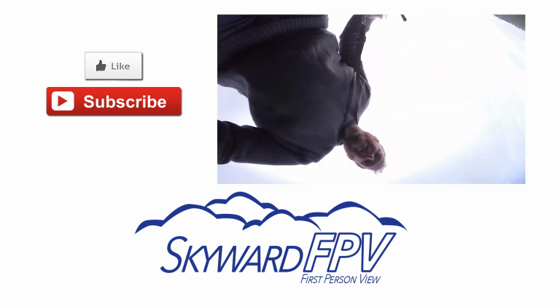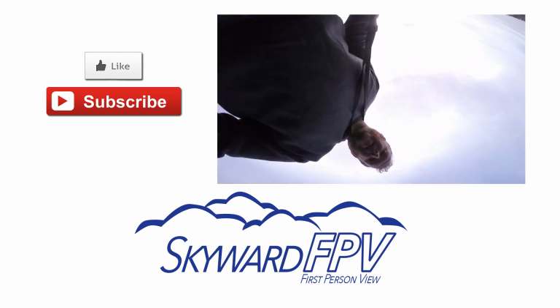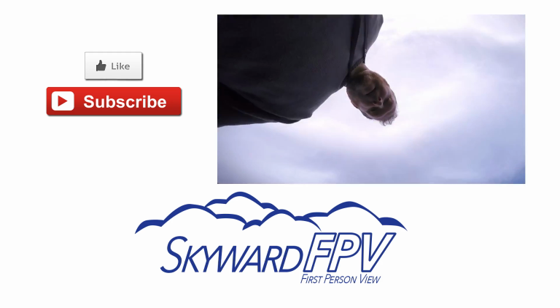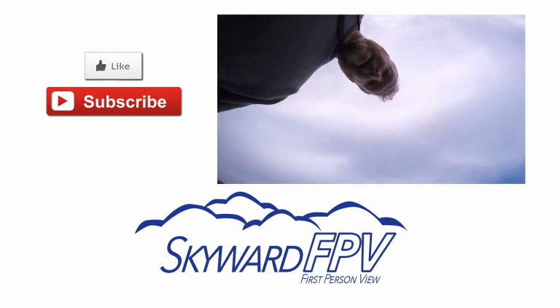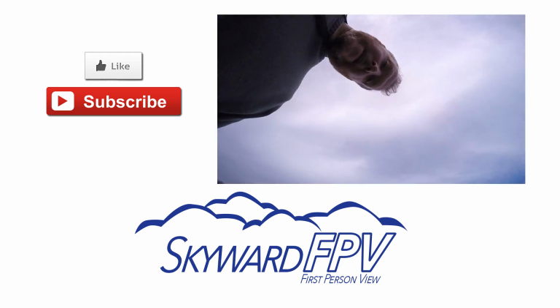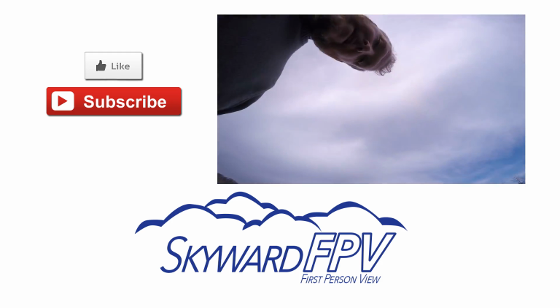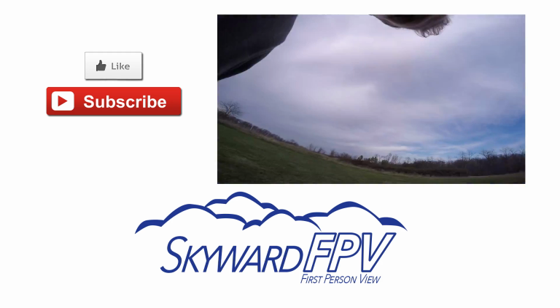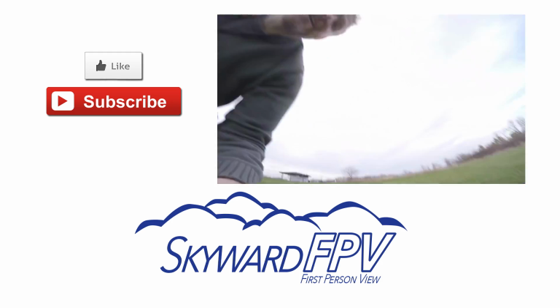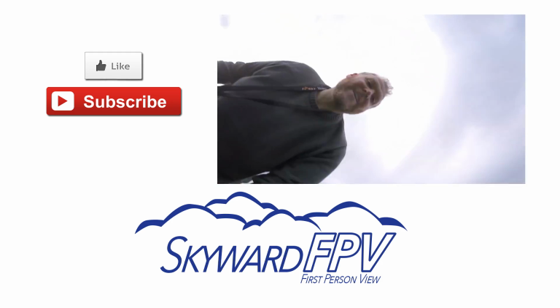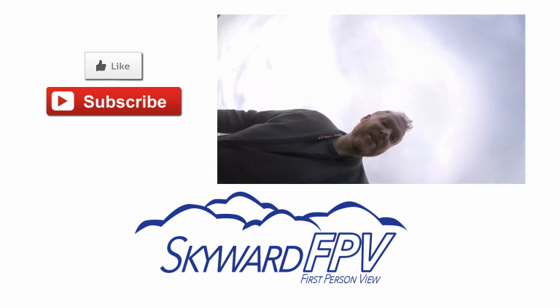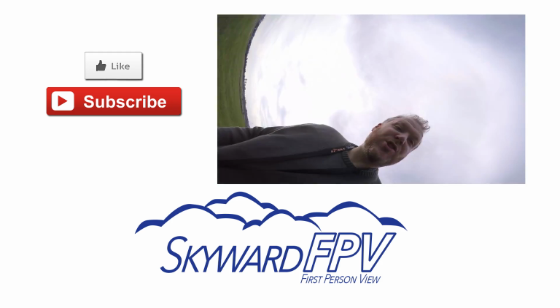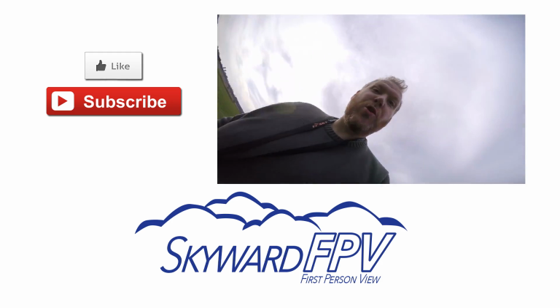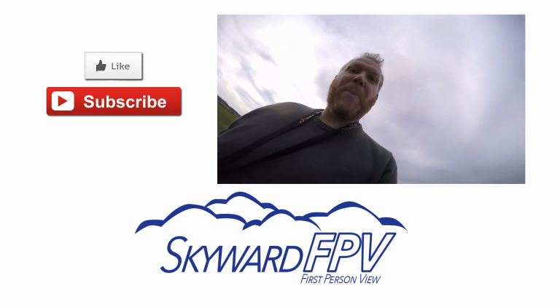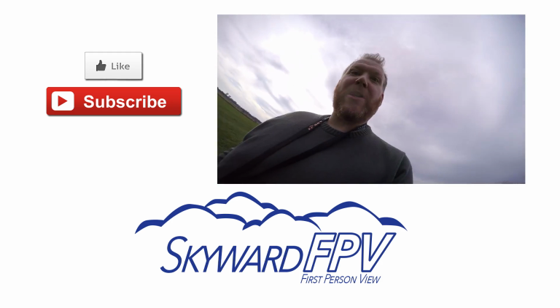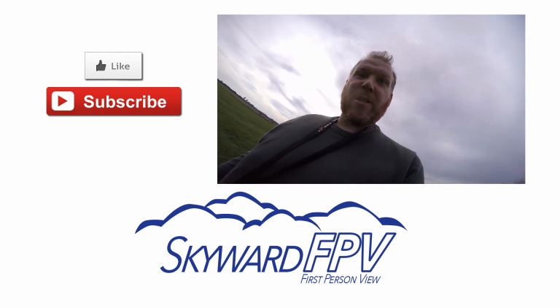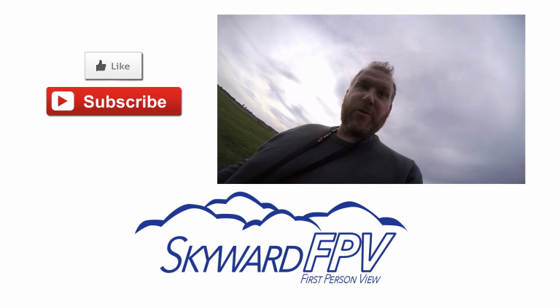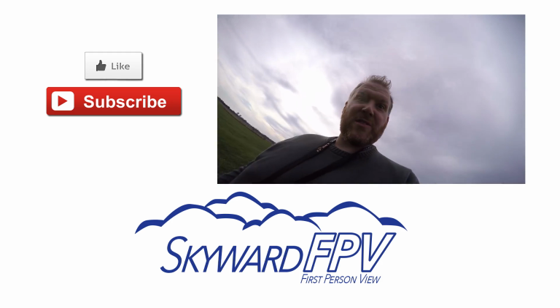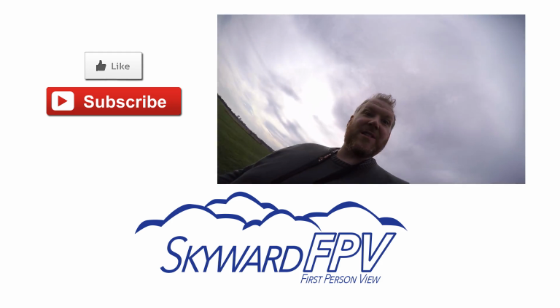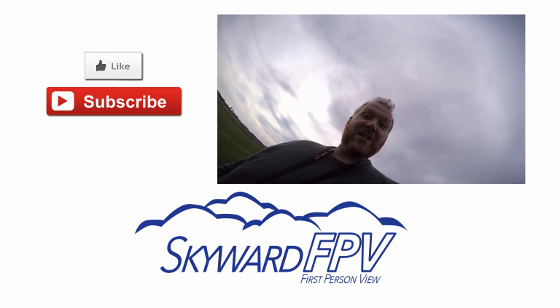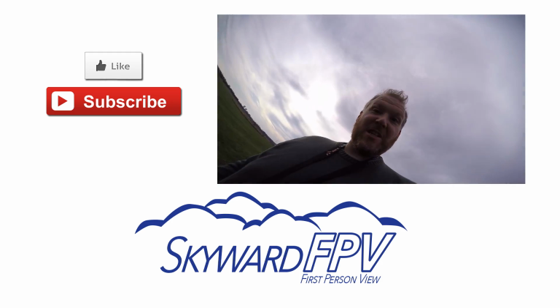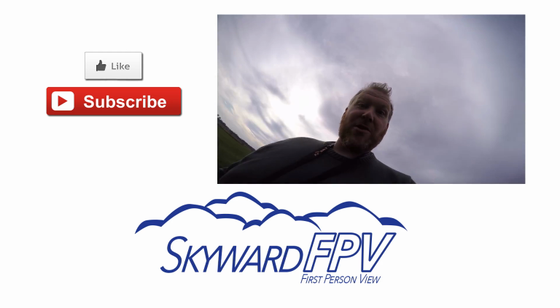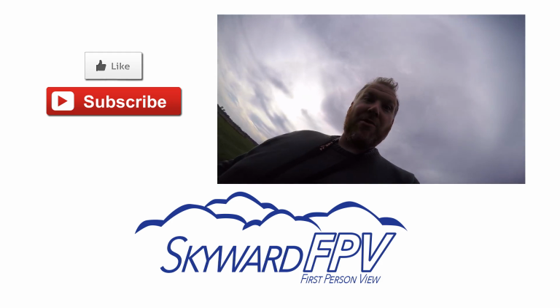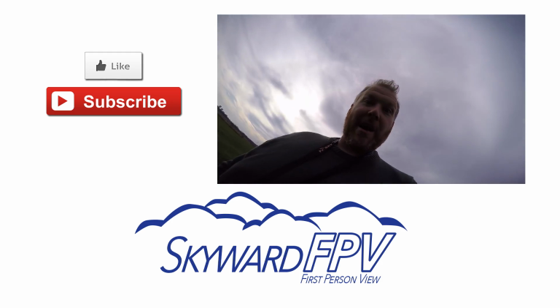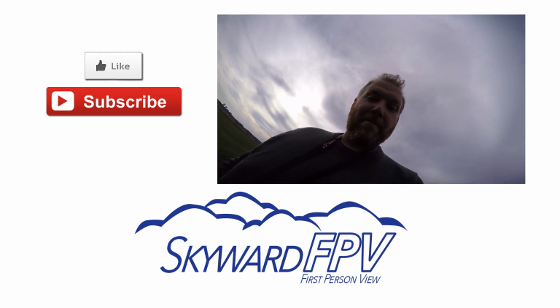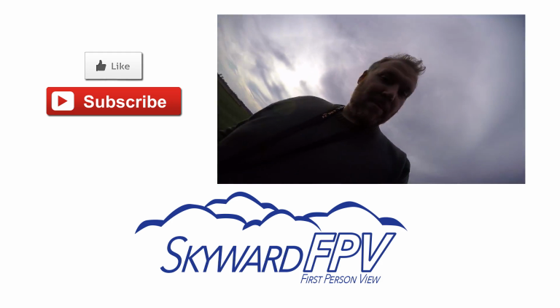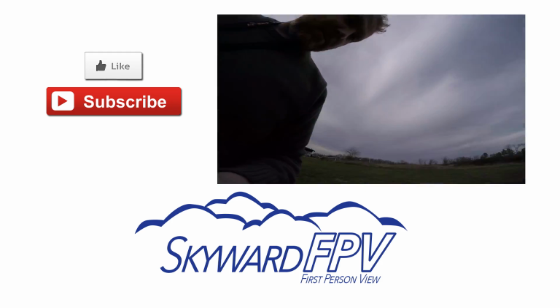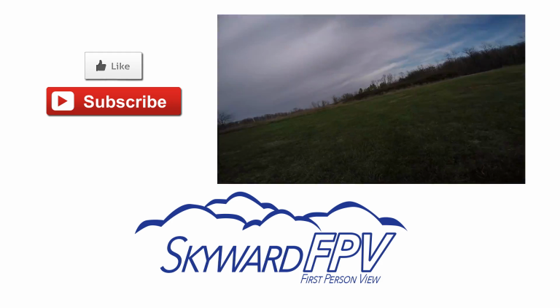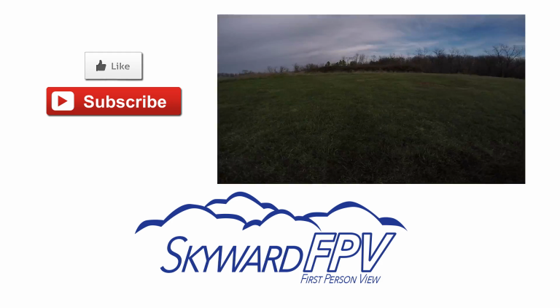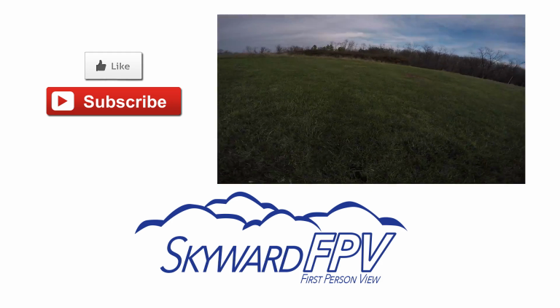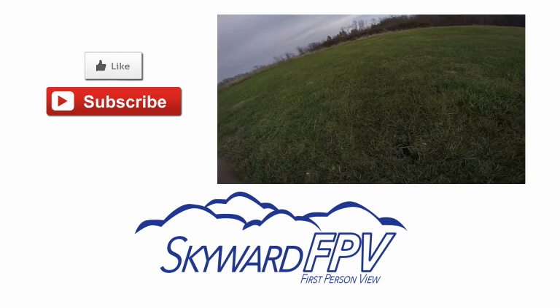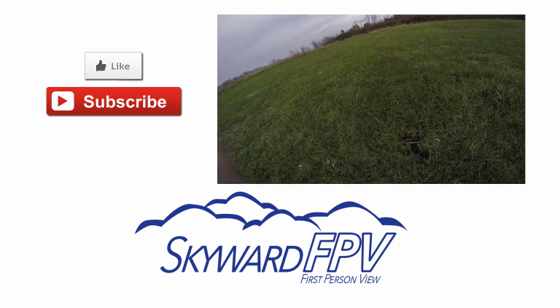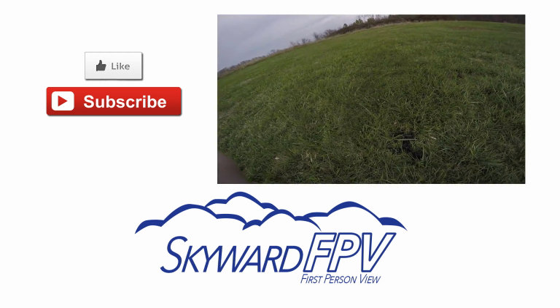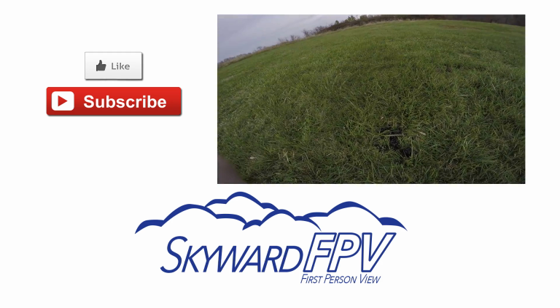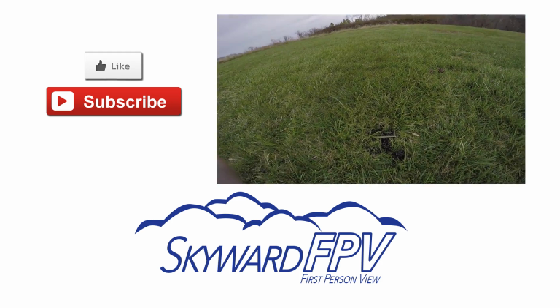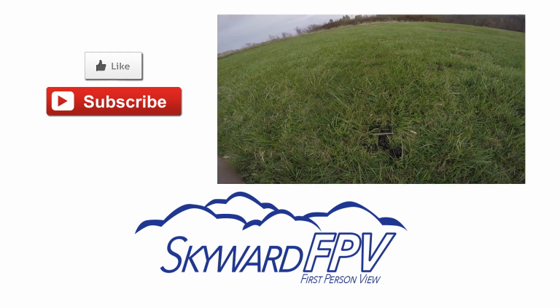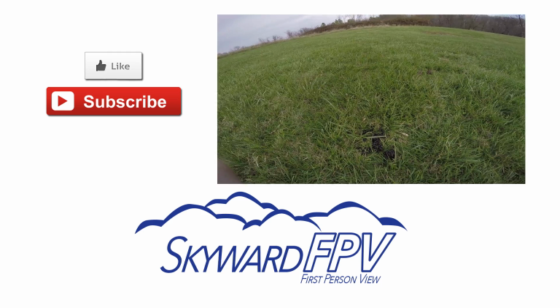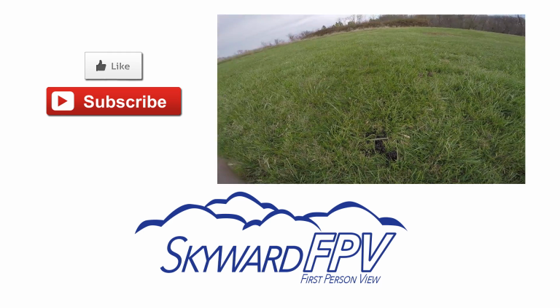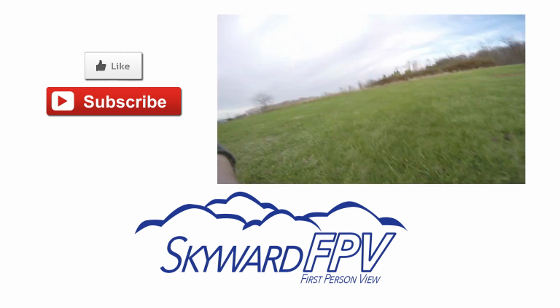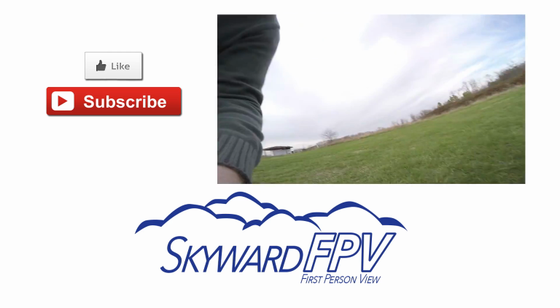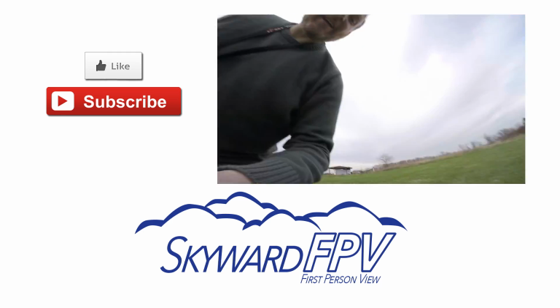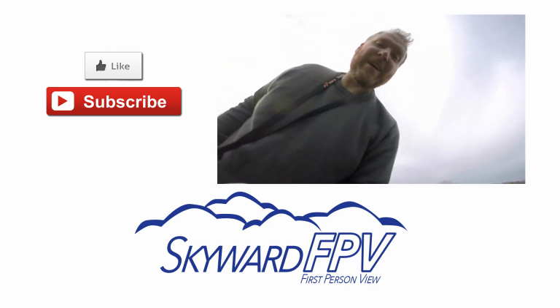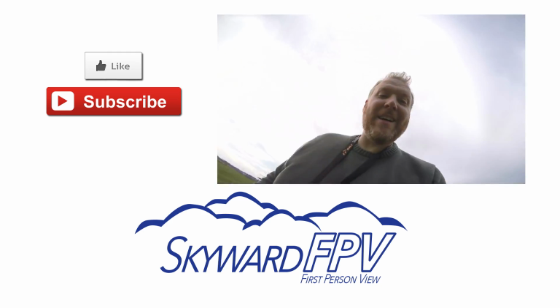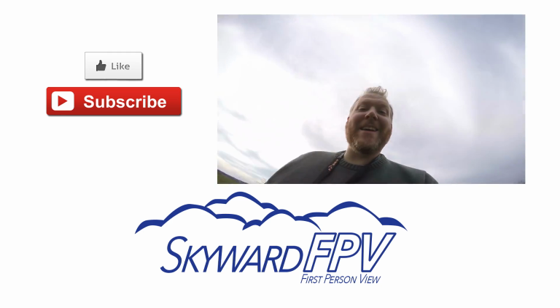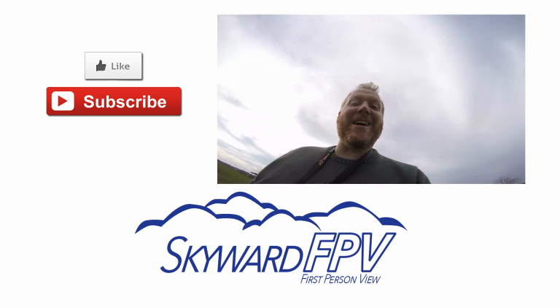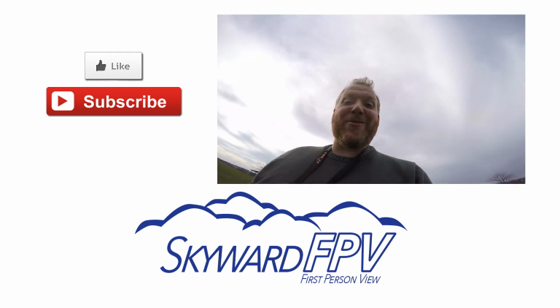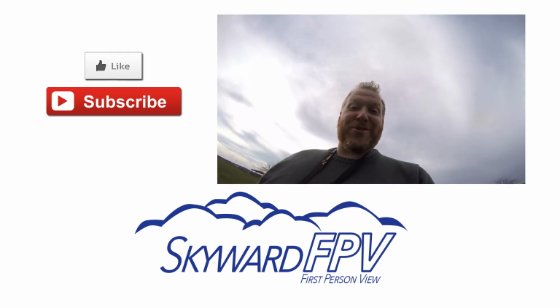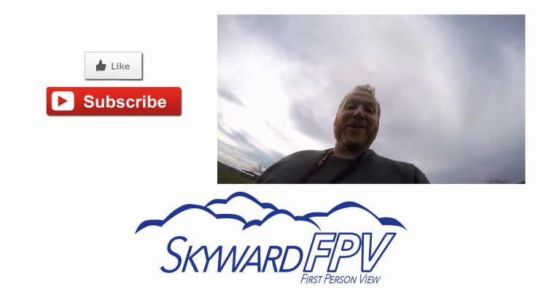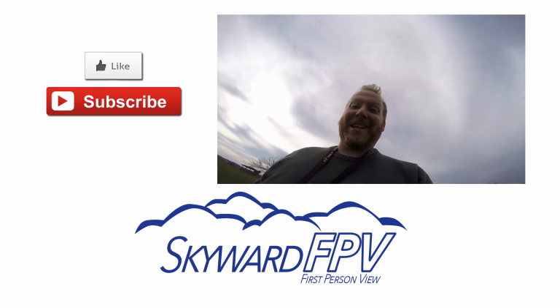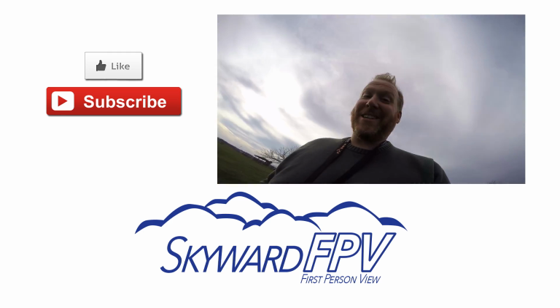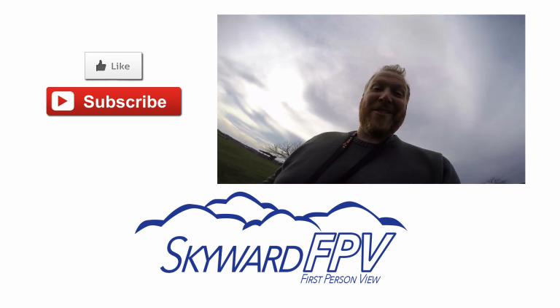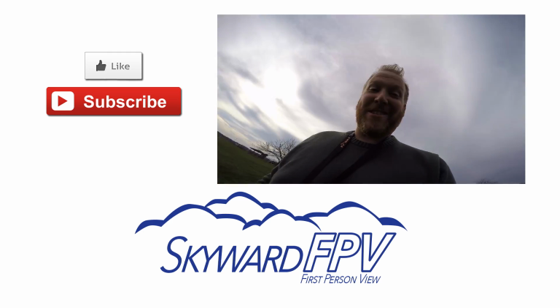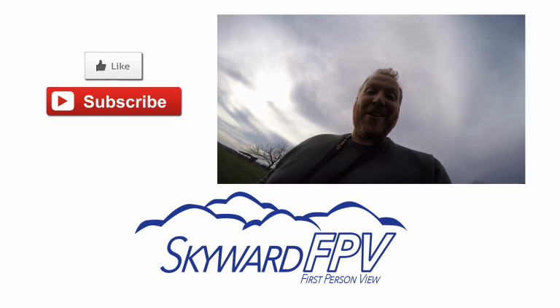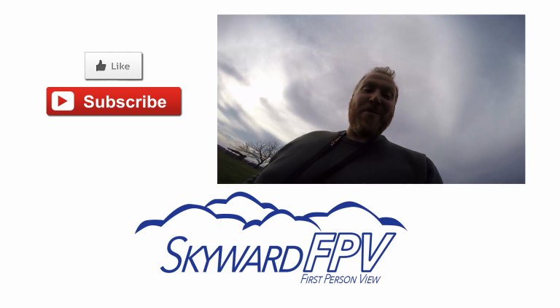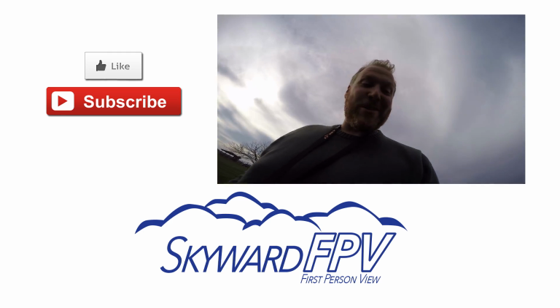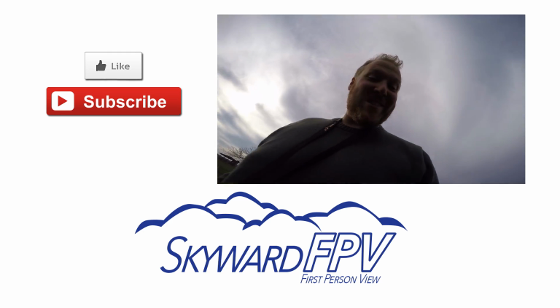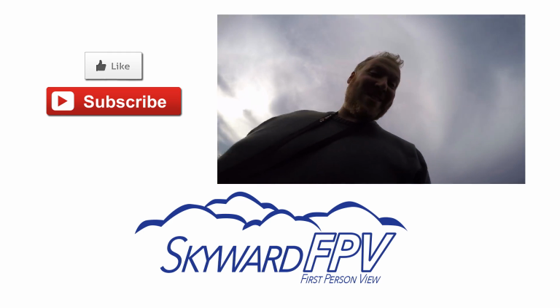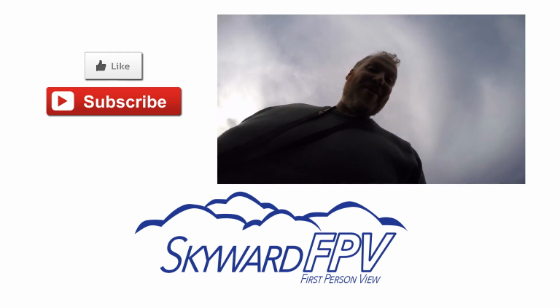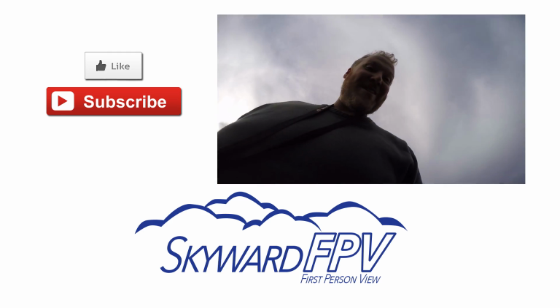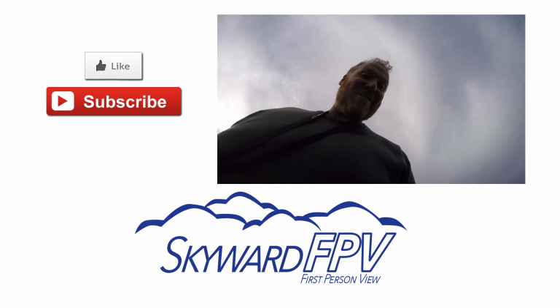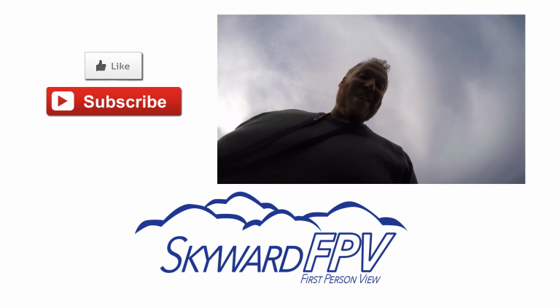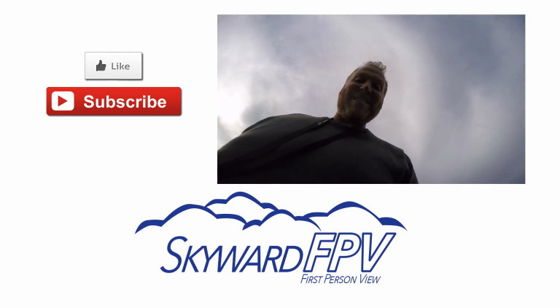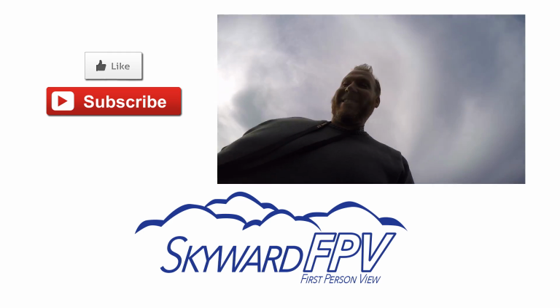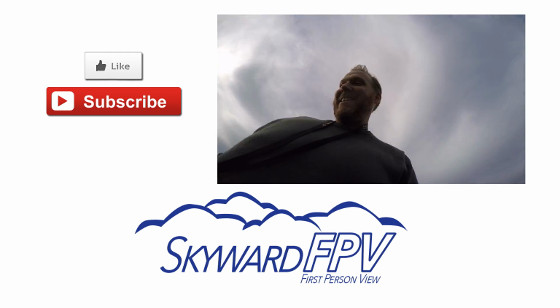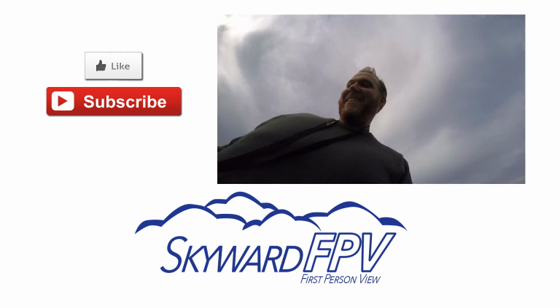Super close to deer crap. That was really close — I almost totally crashed into that.